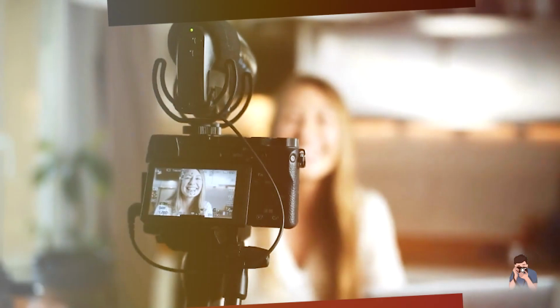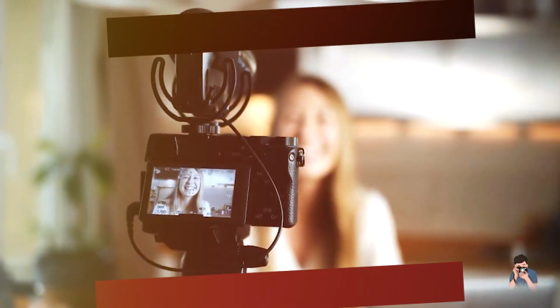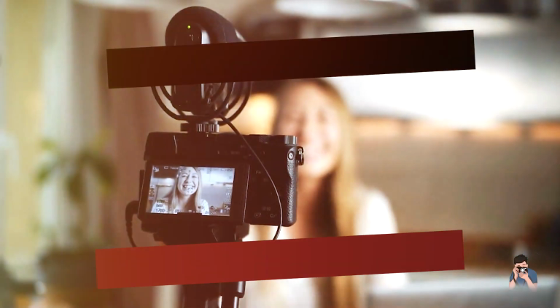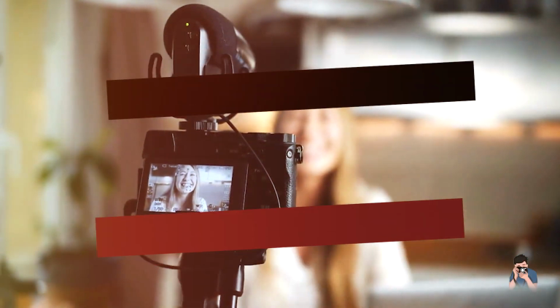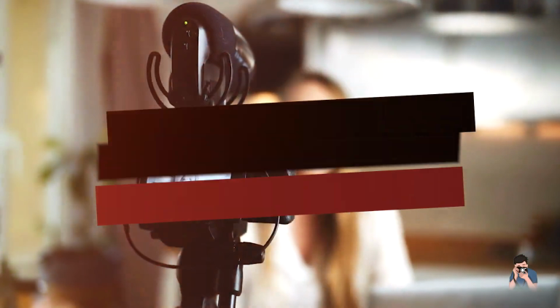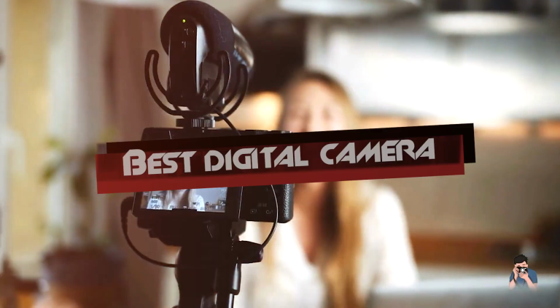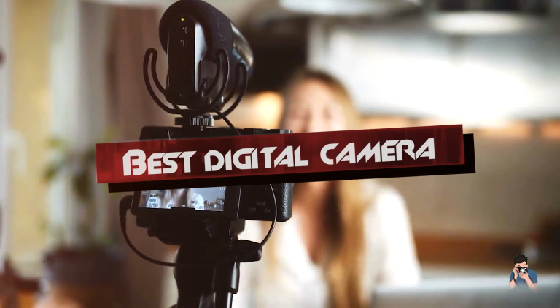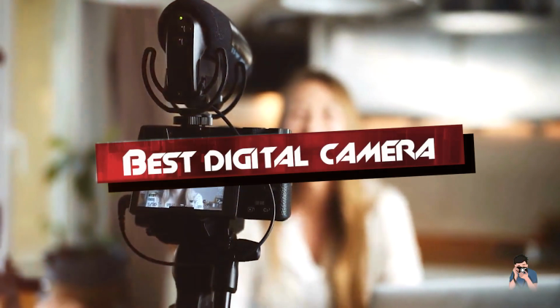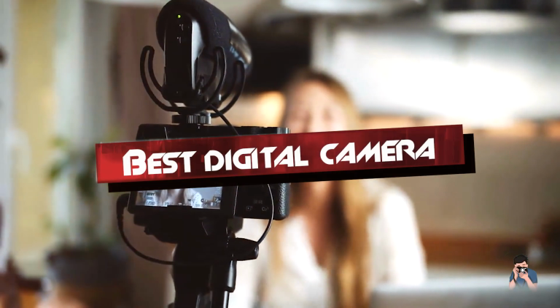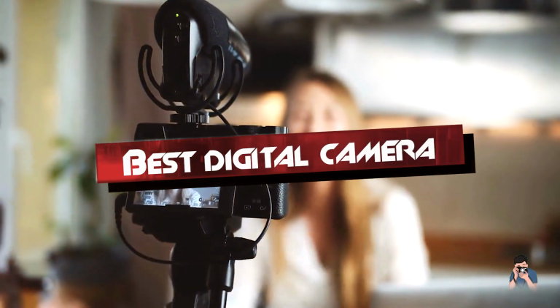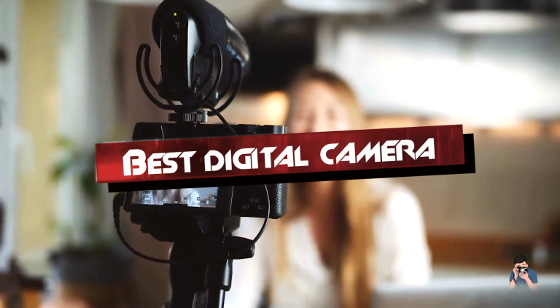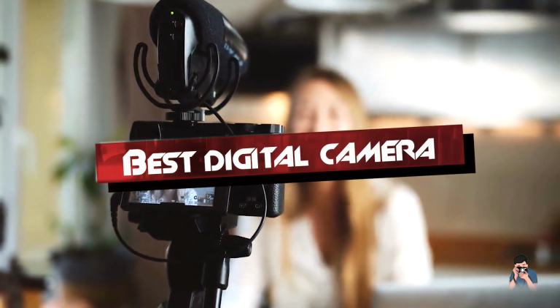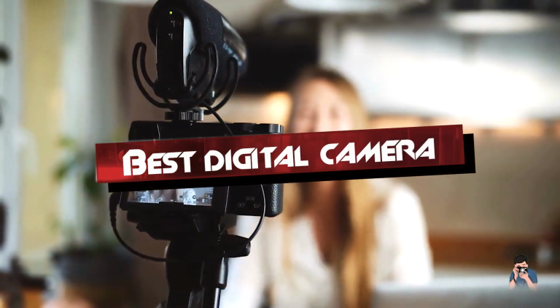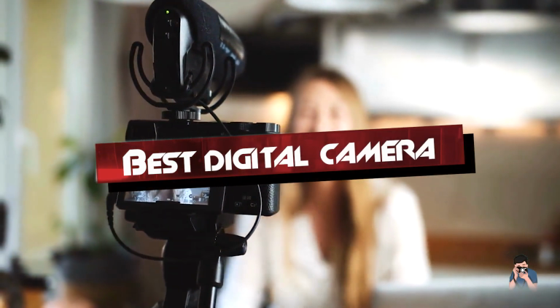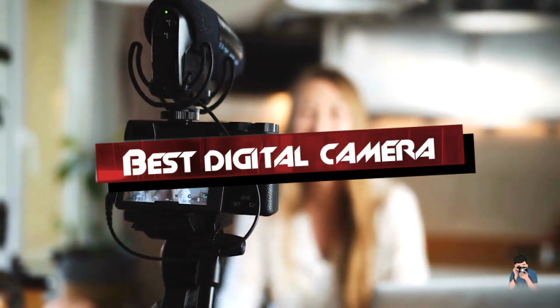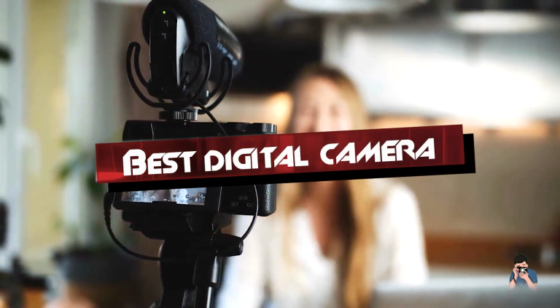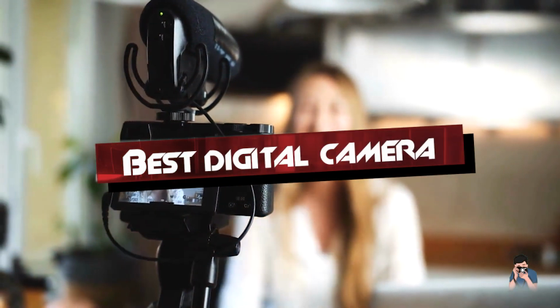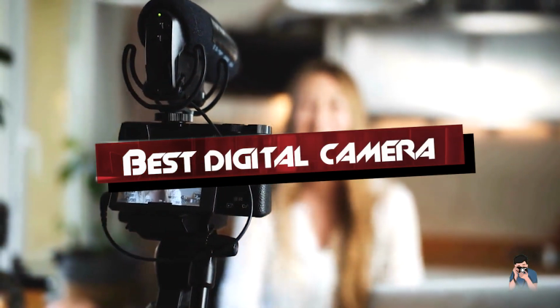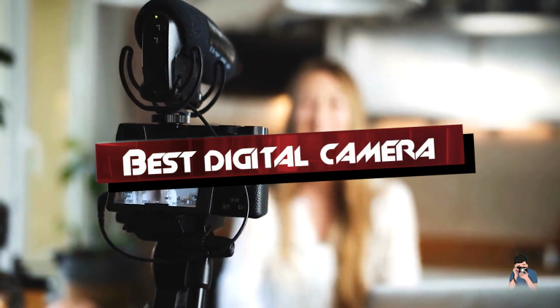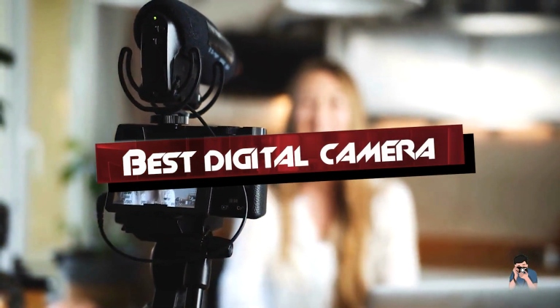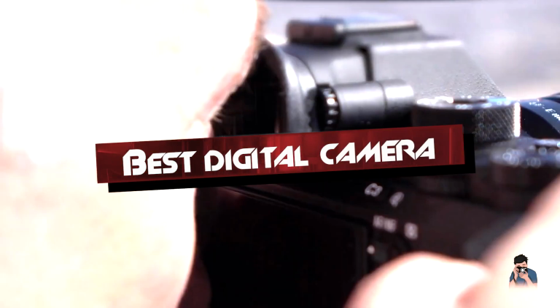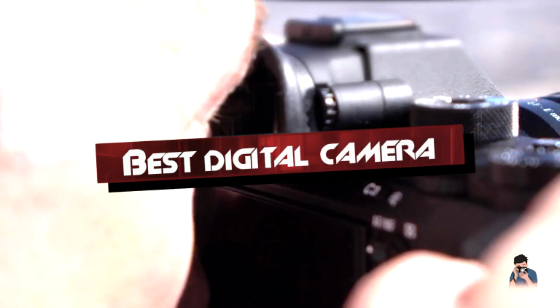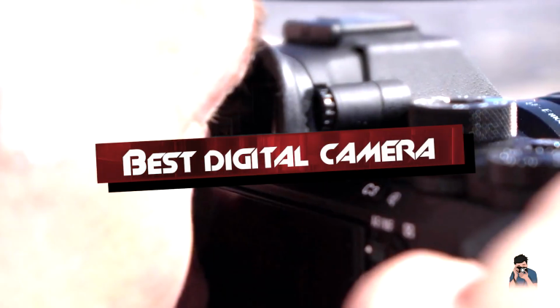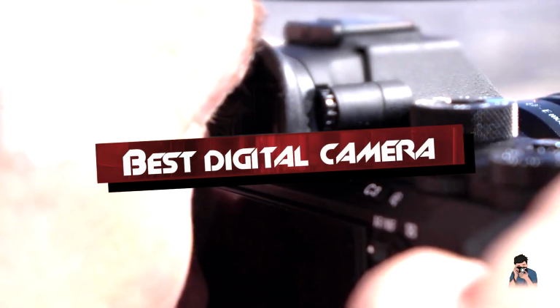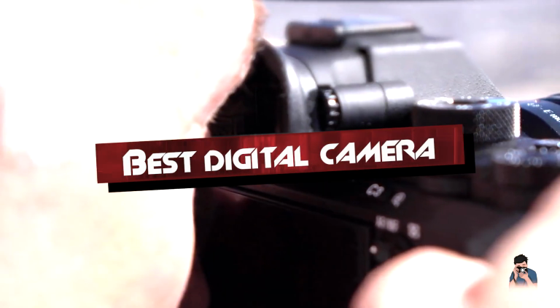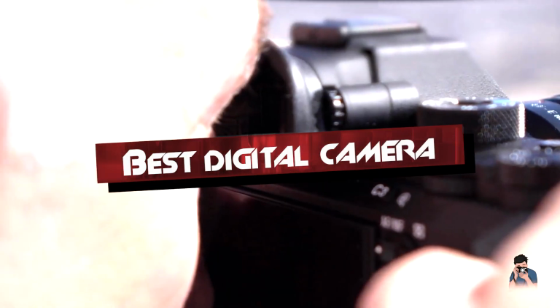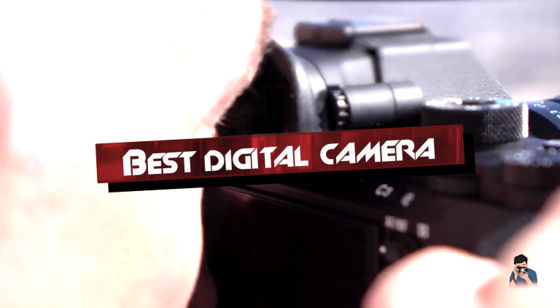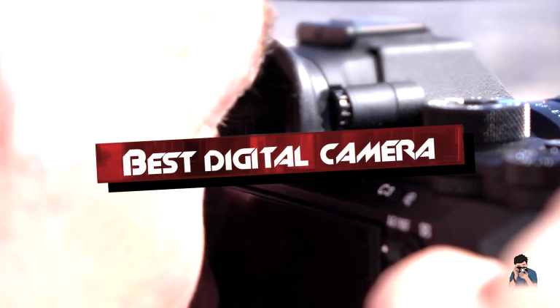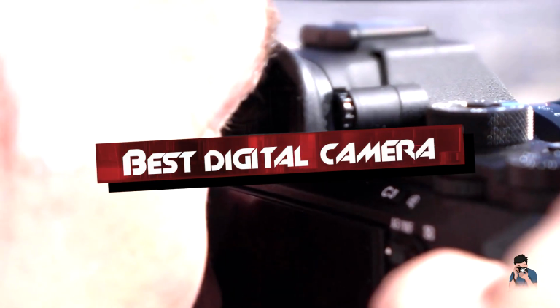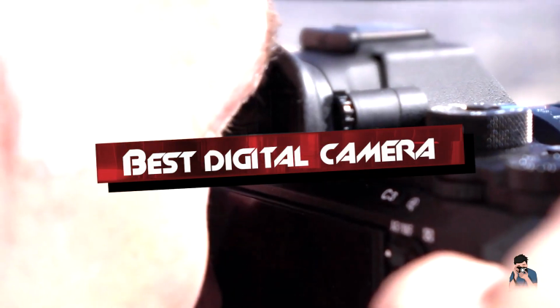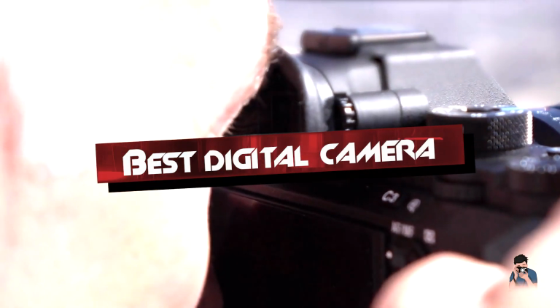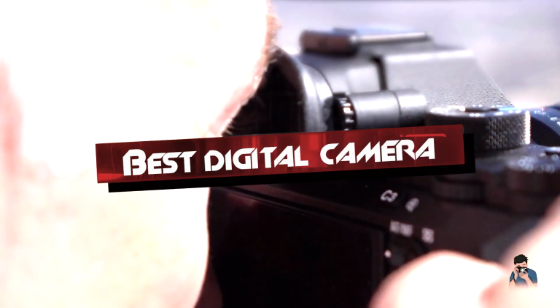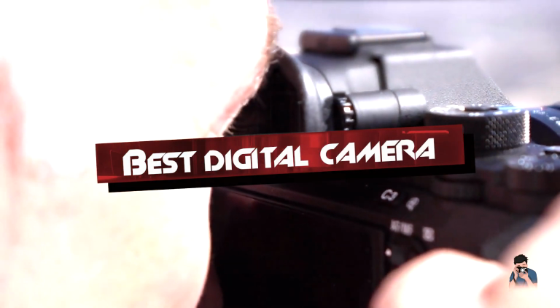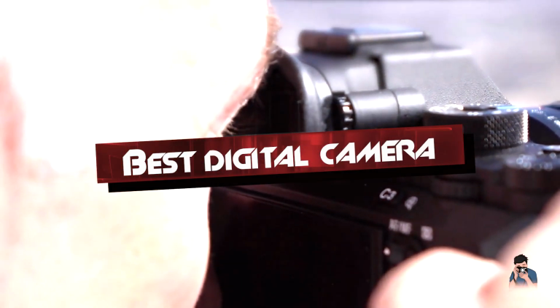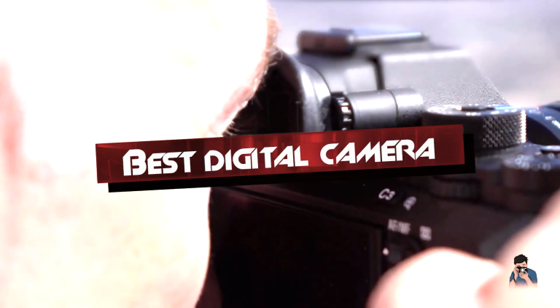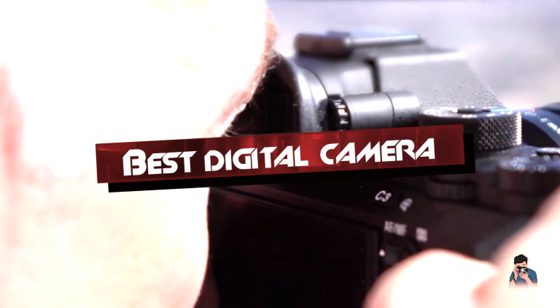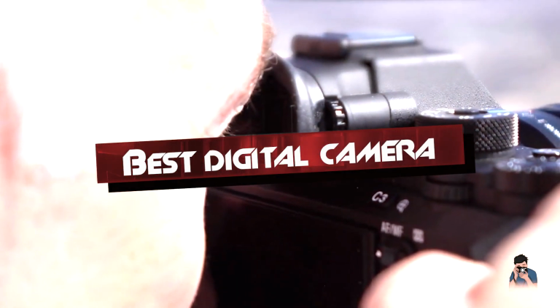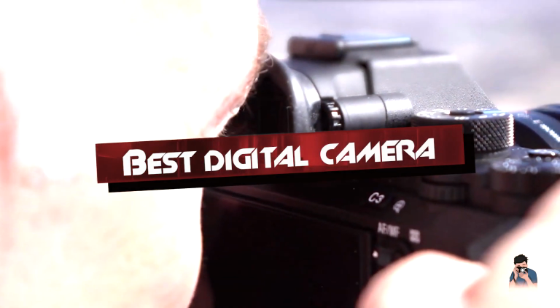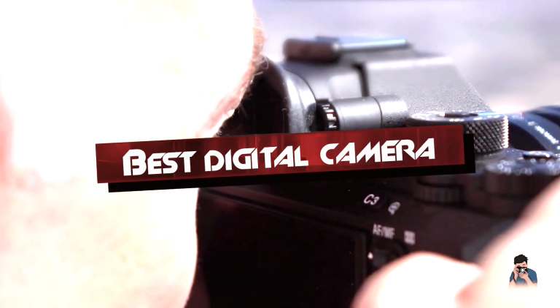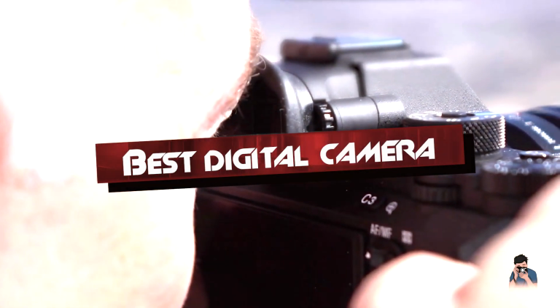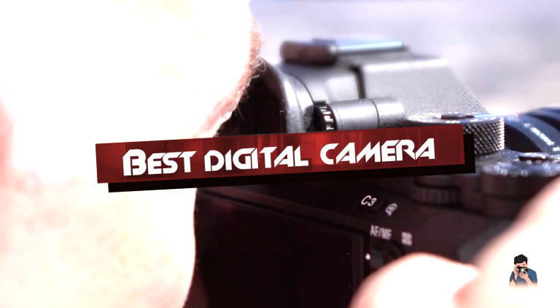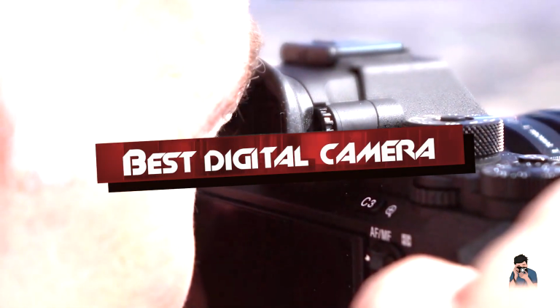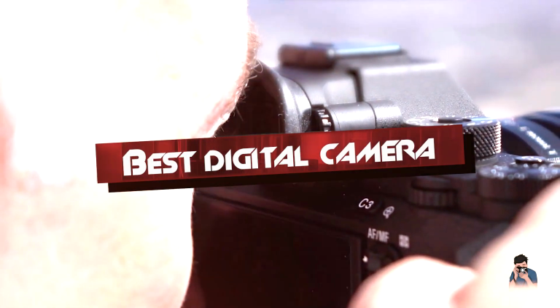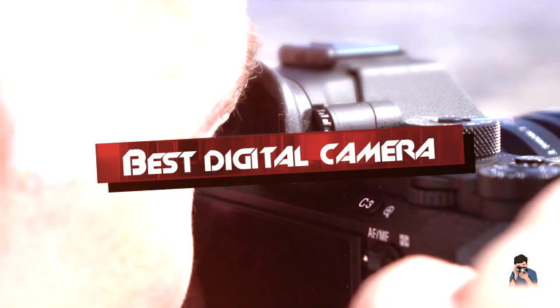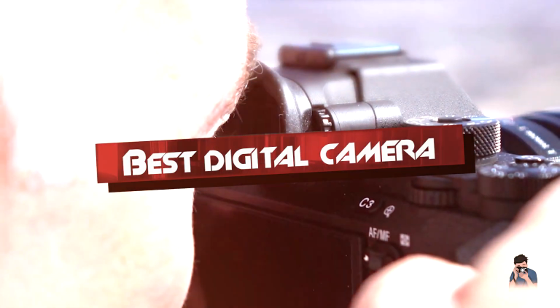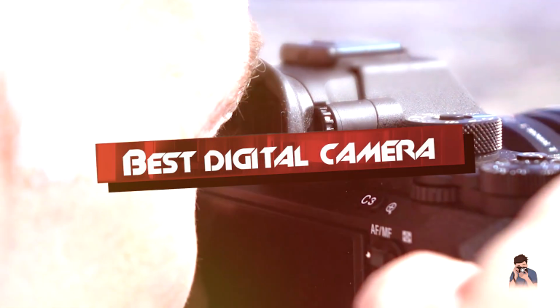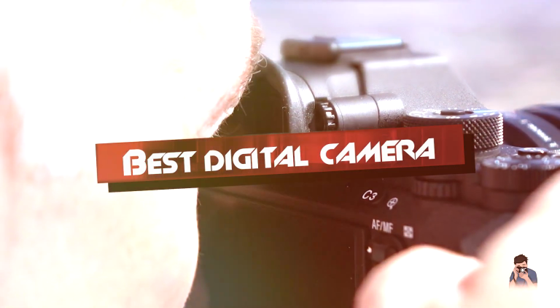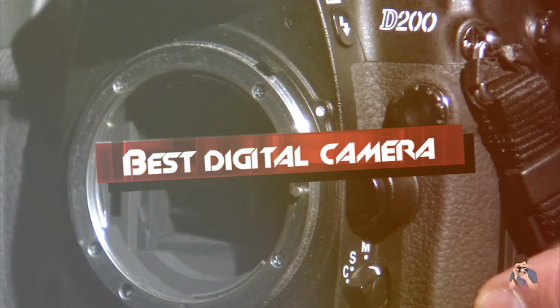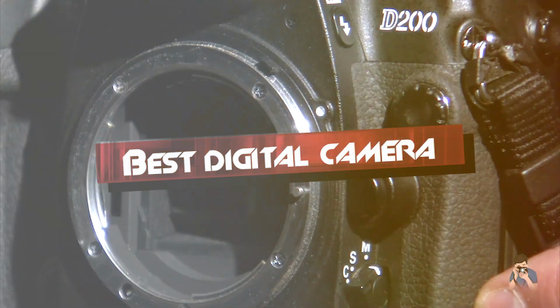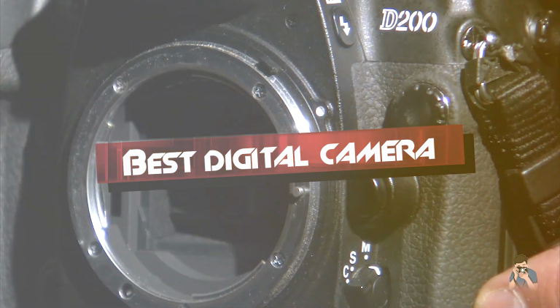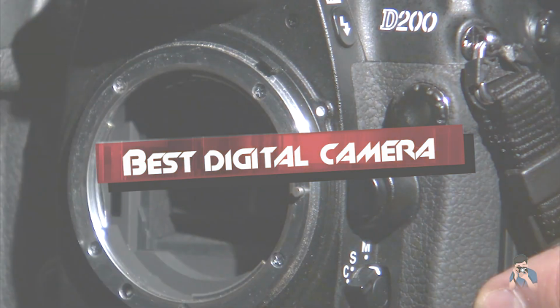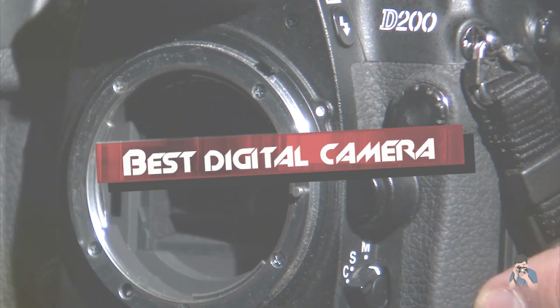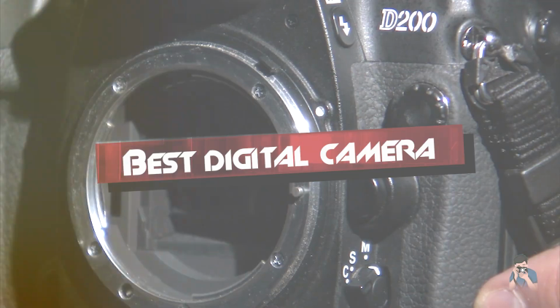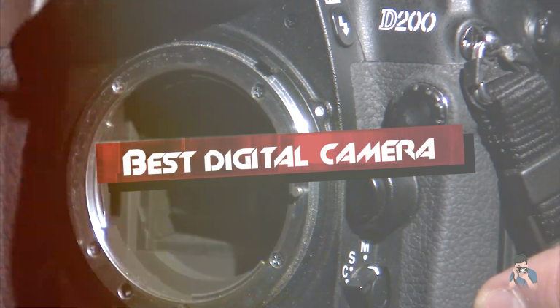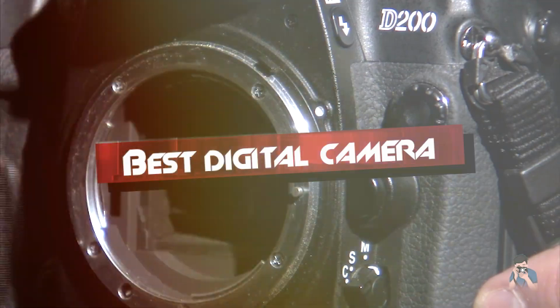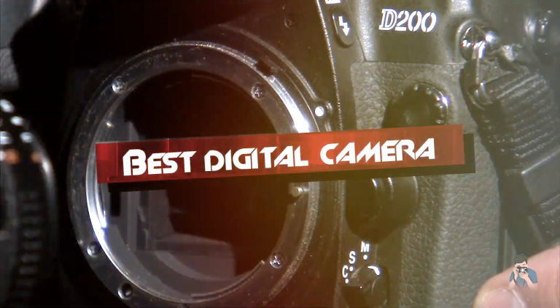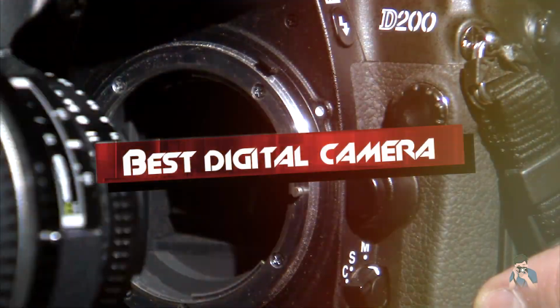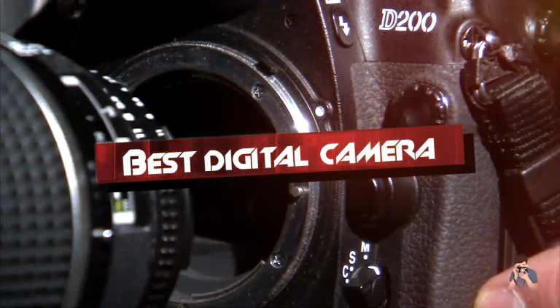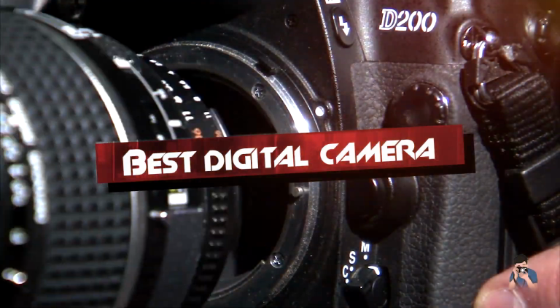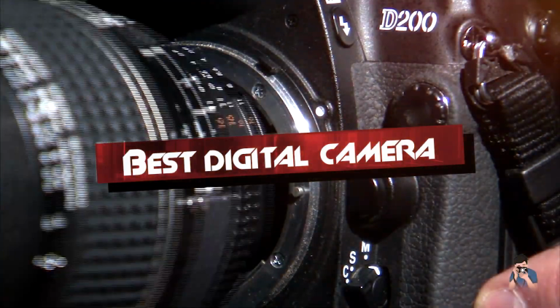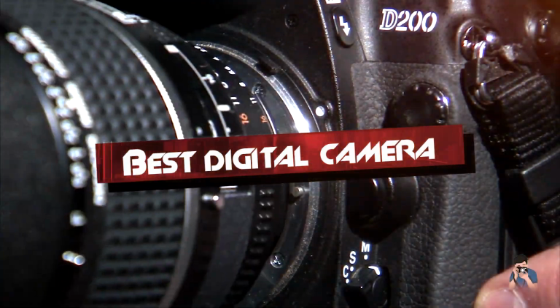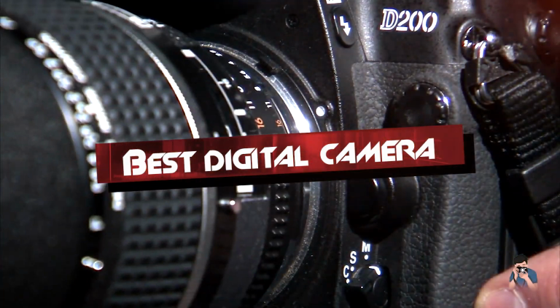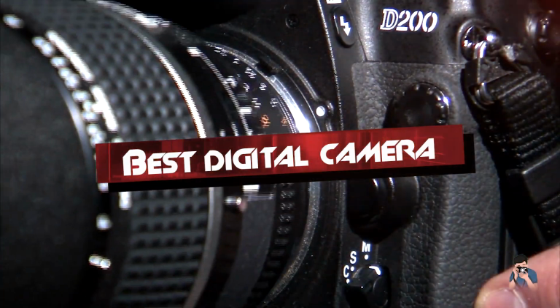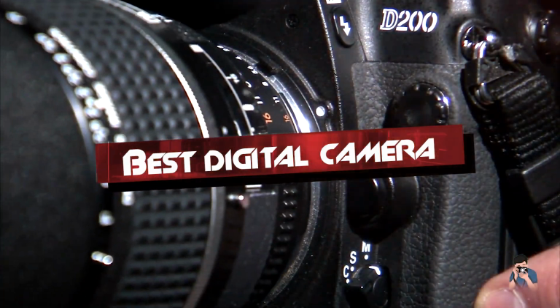If you want to get the best digital camera according to your needs, then watch the video till the end and then decide. So let's get started.